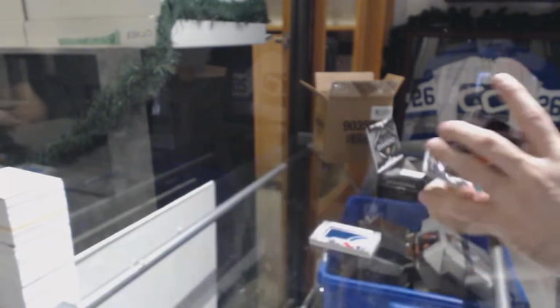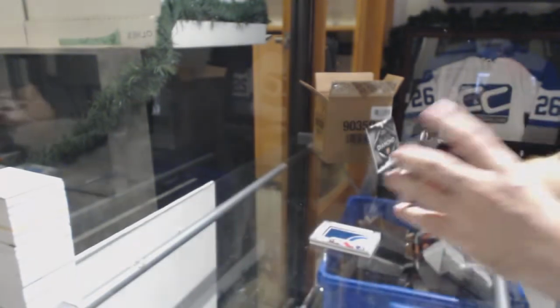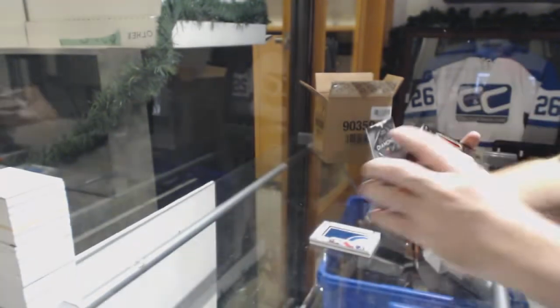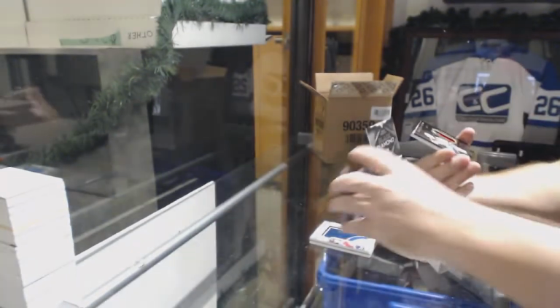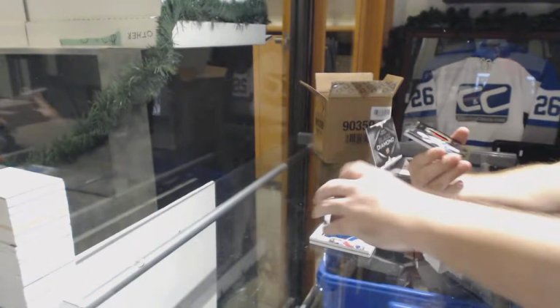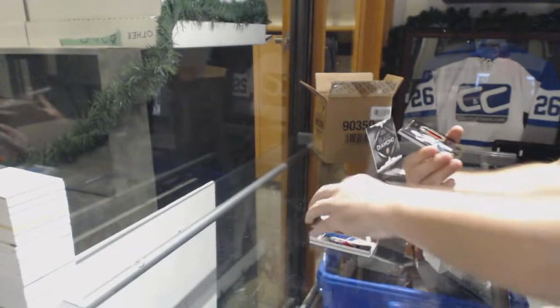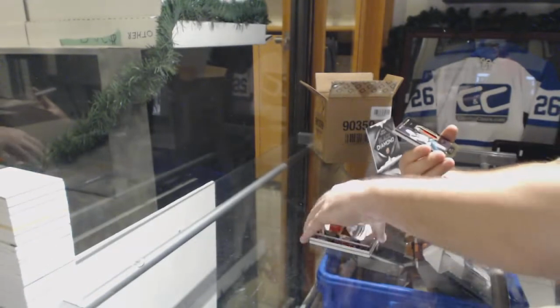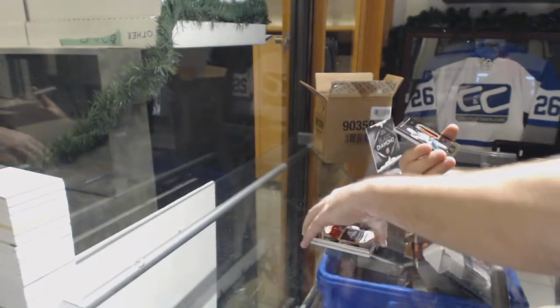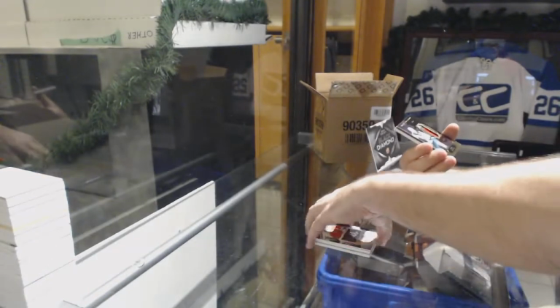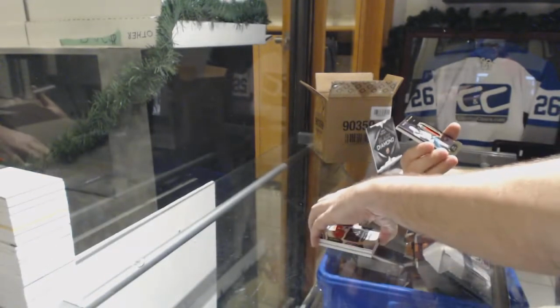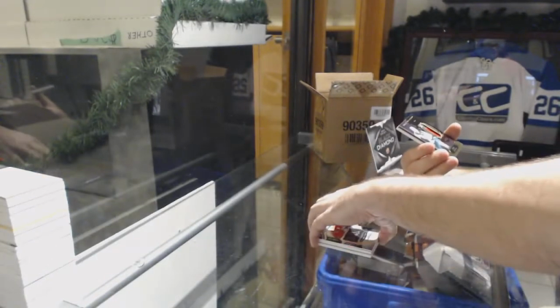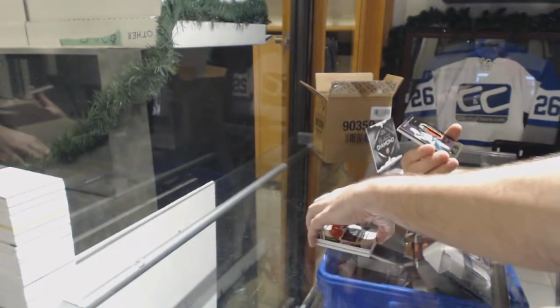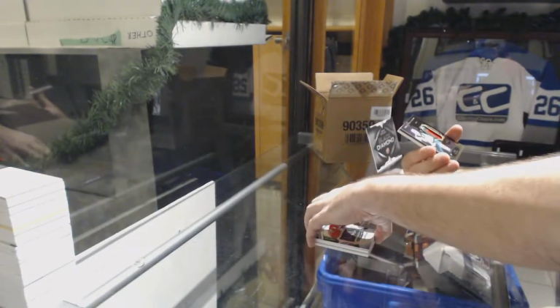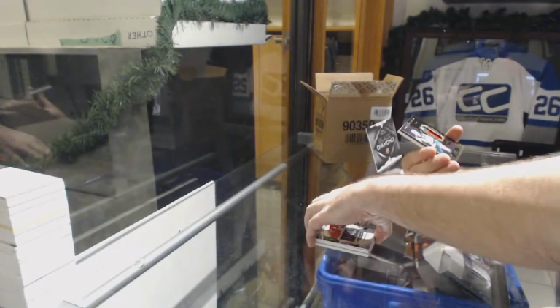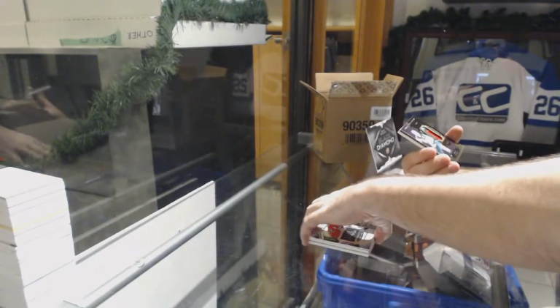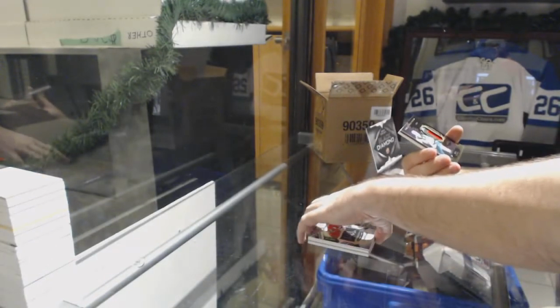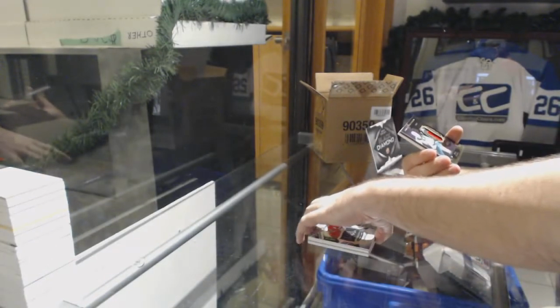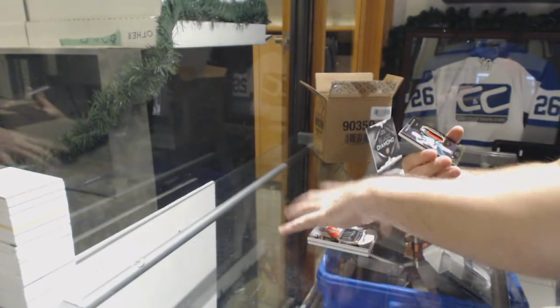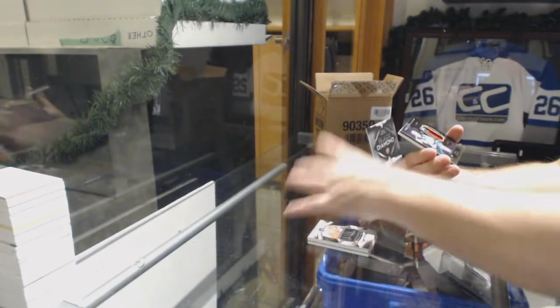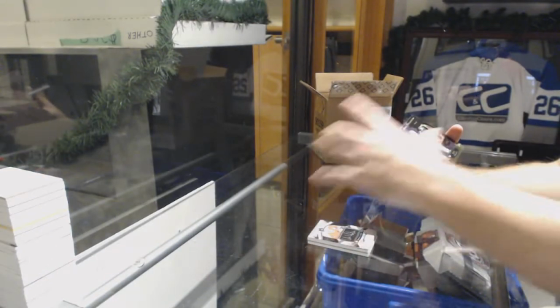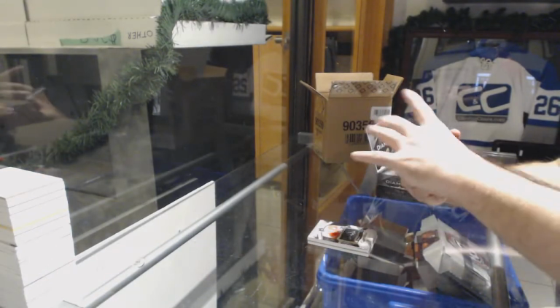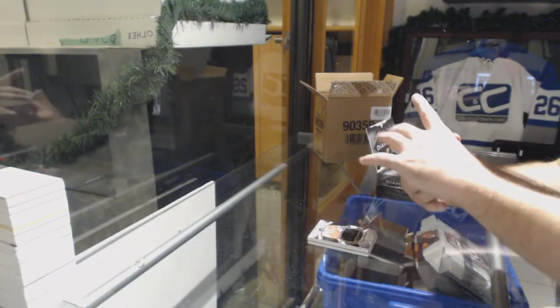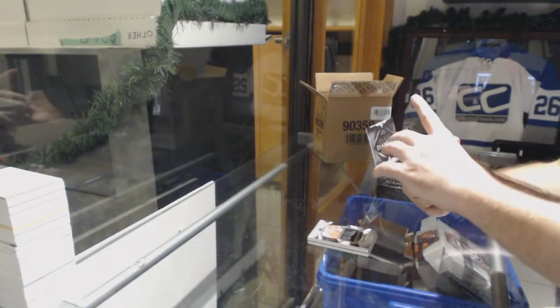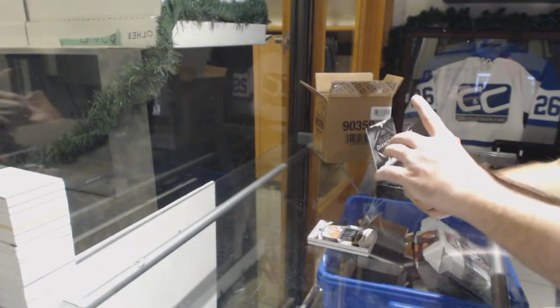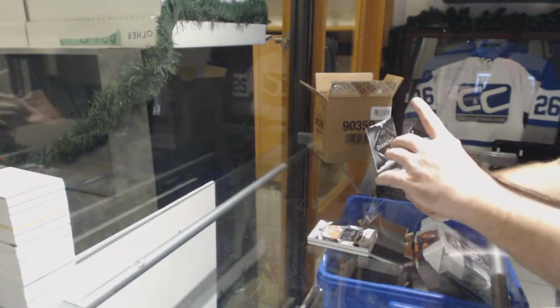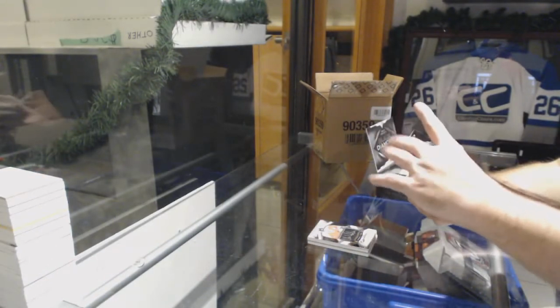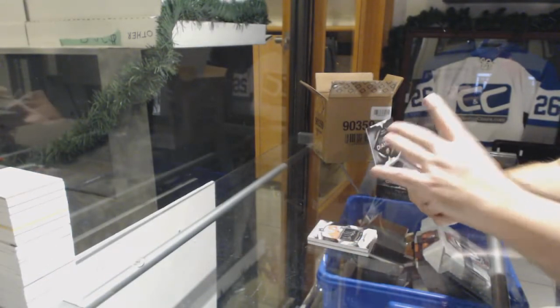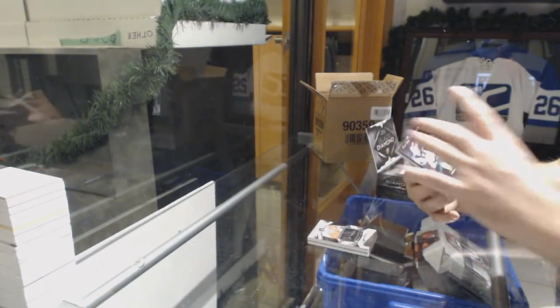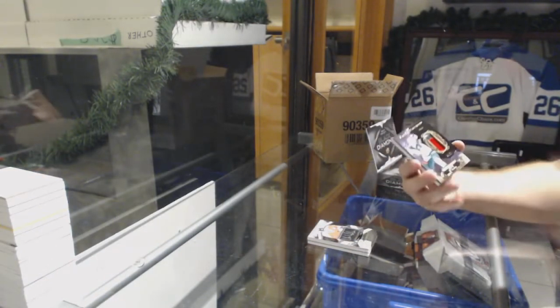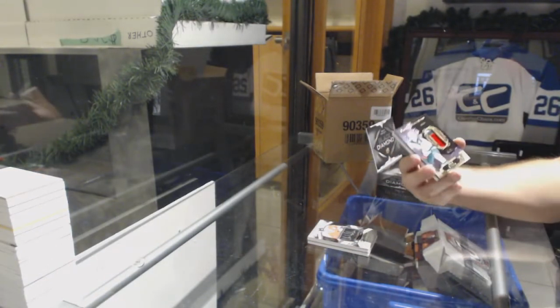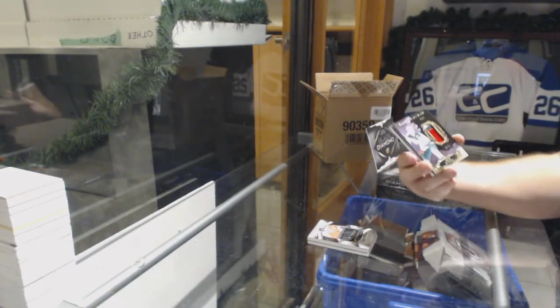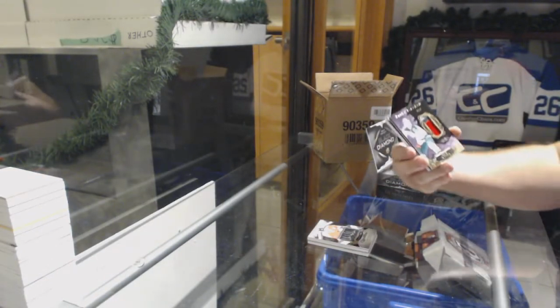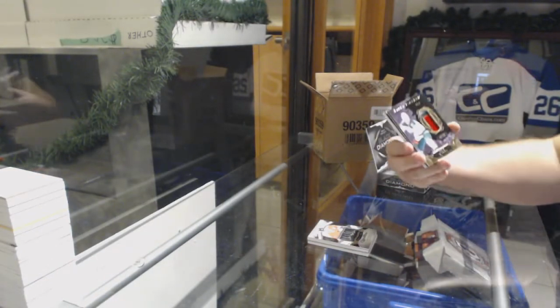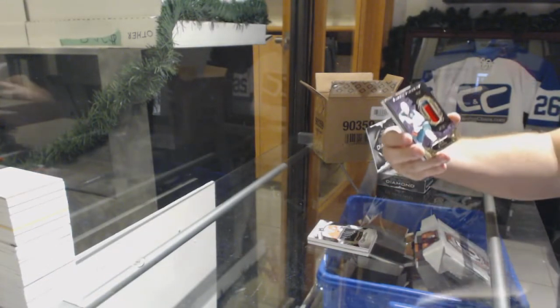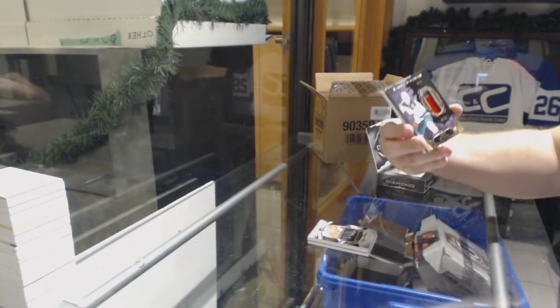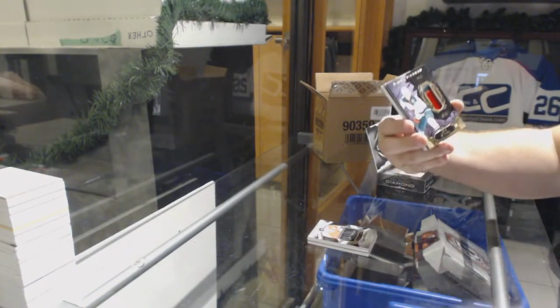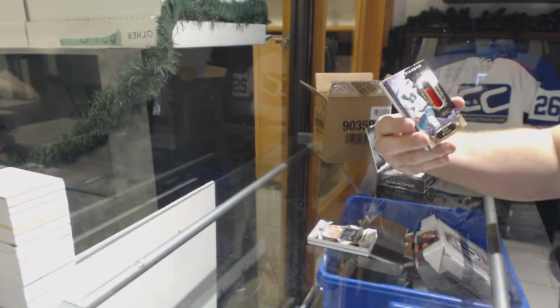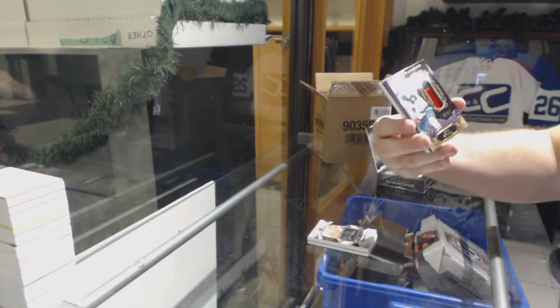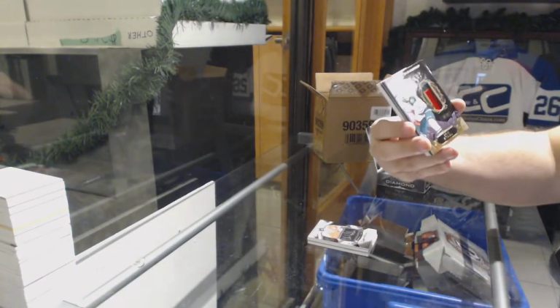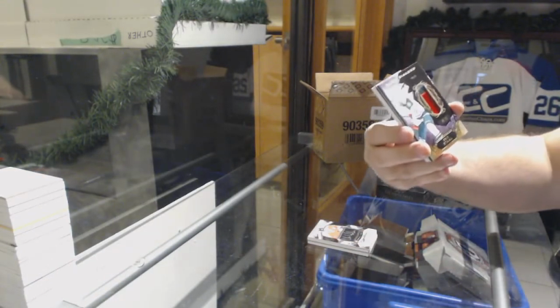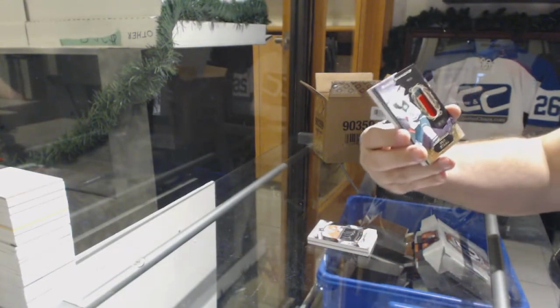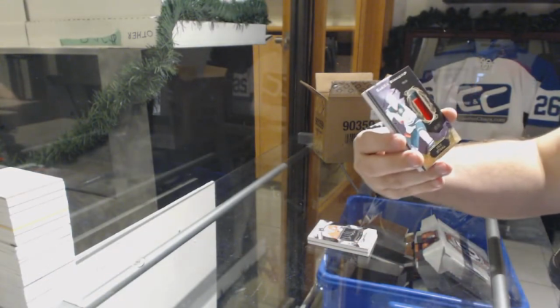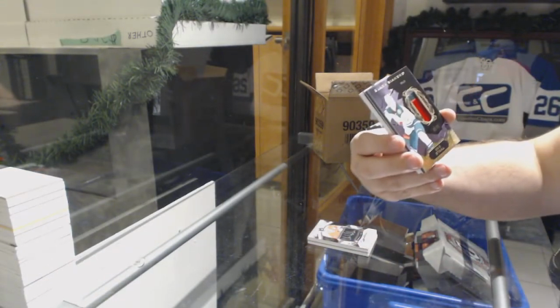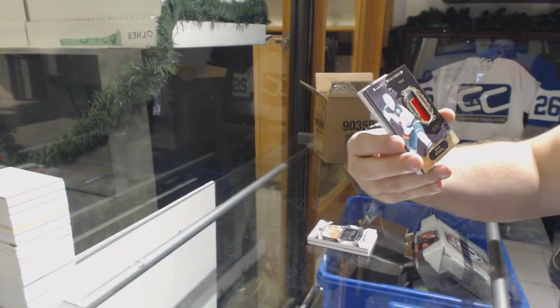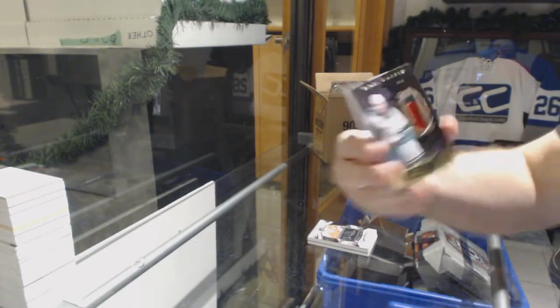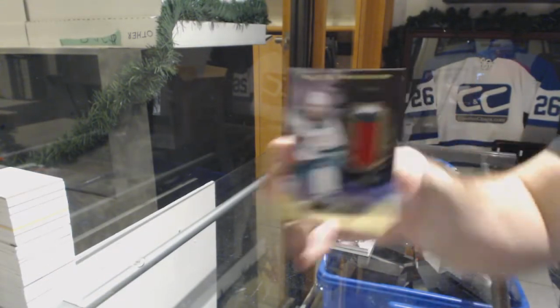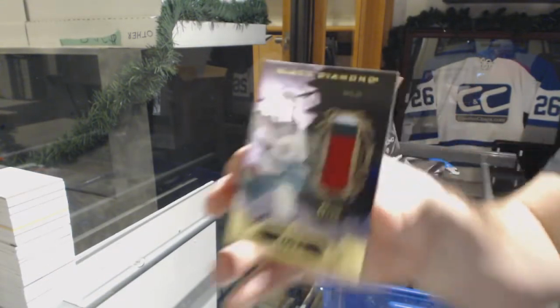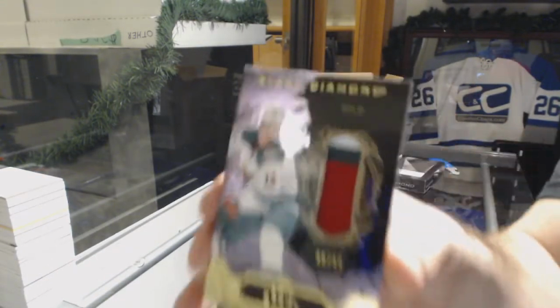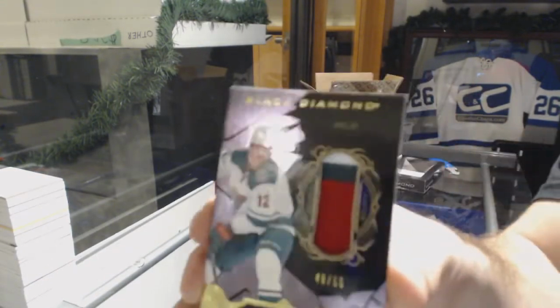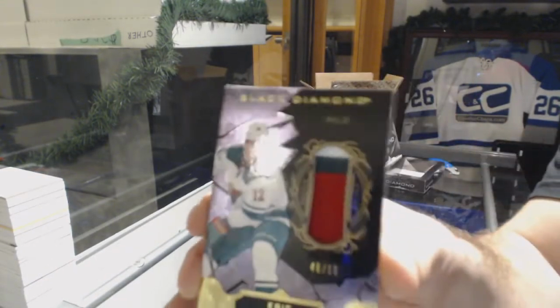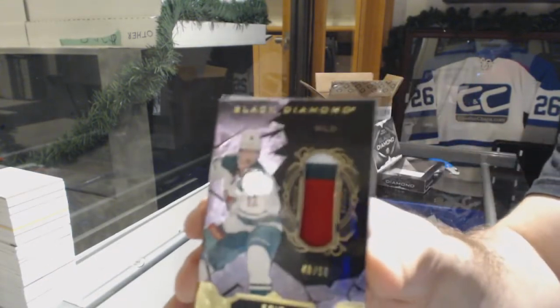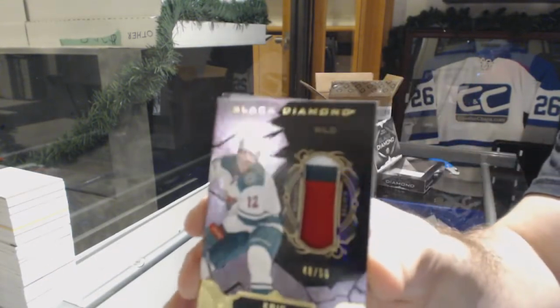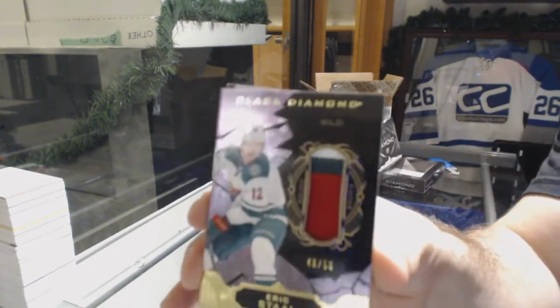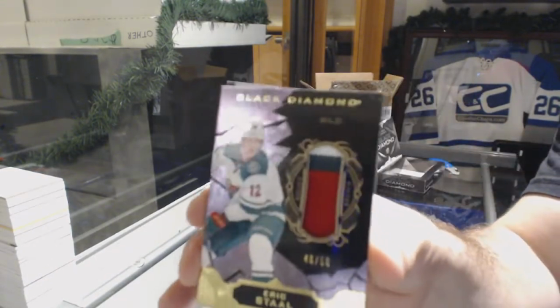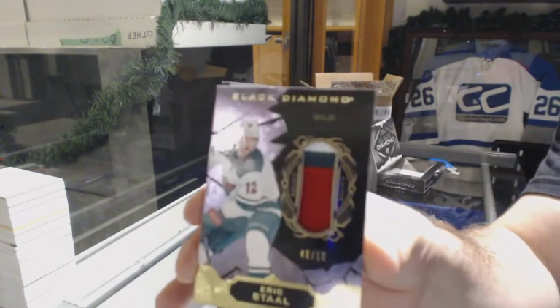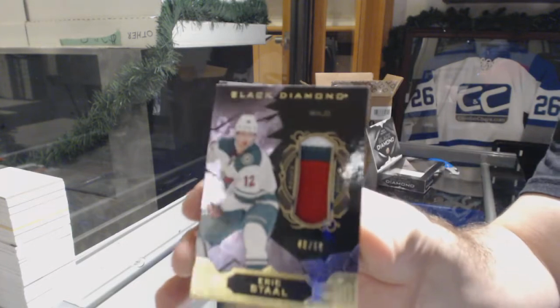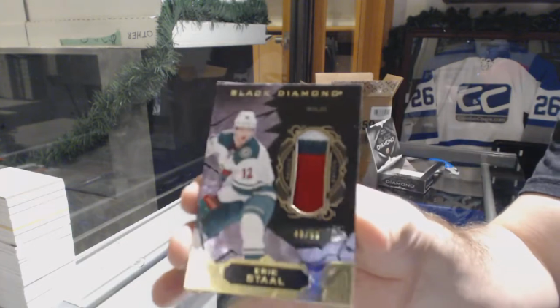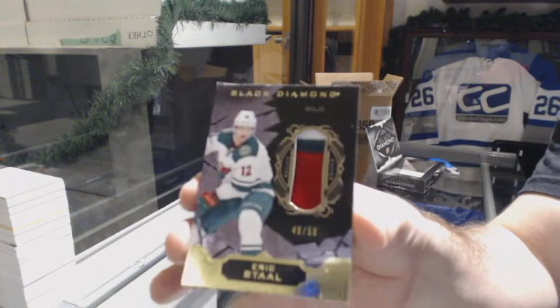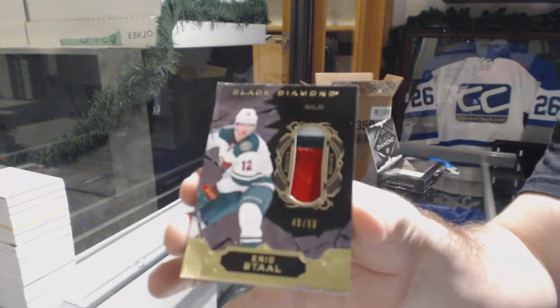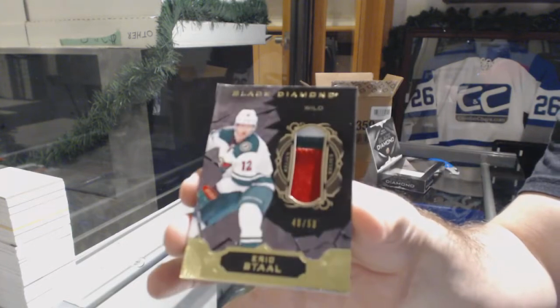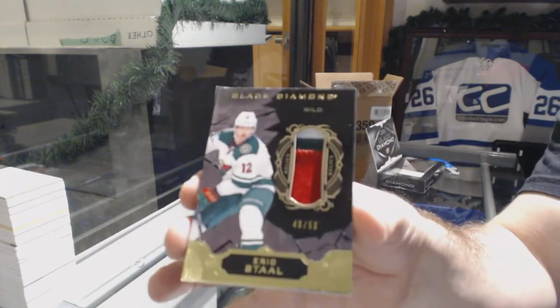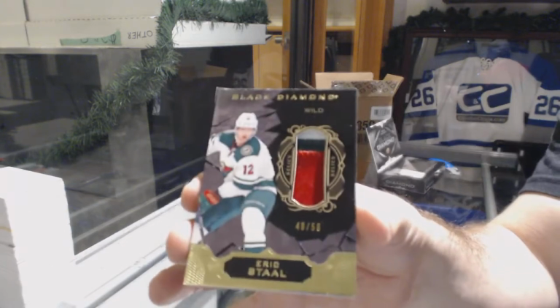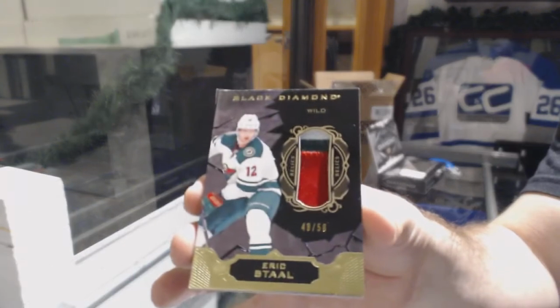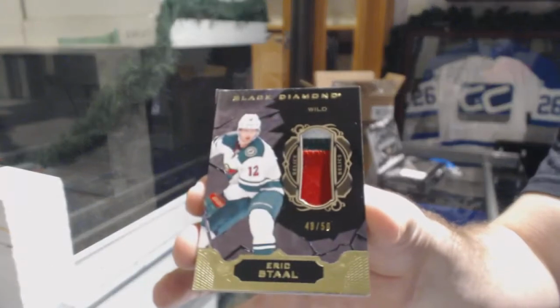For the Wild, three-color pure black base patch — Eric Stahl.